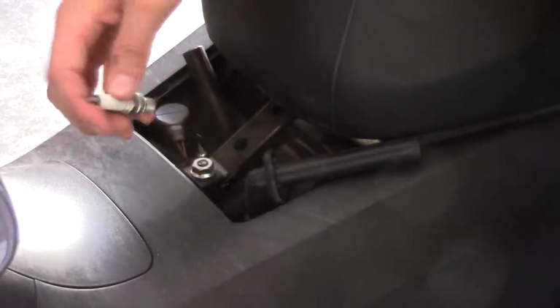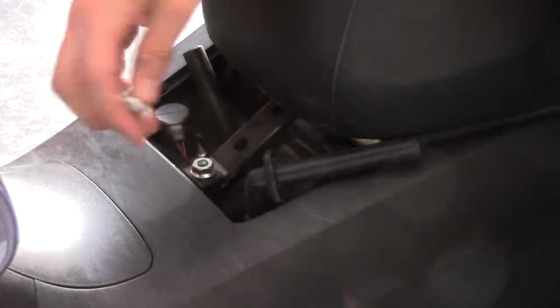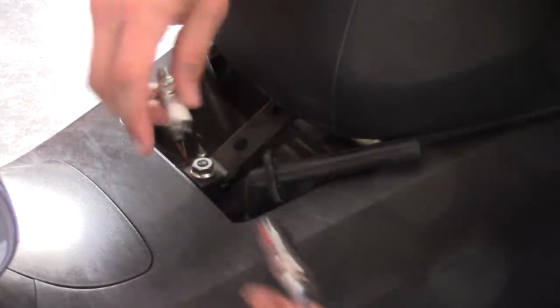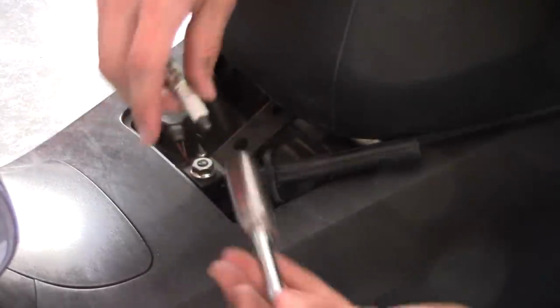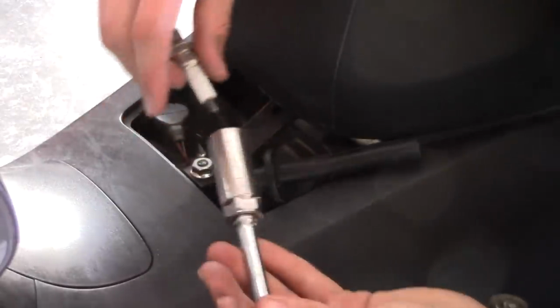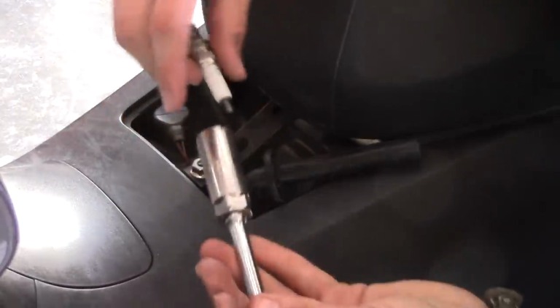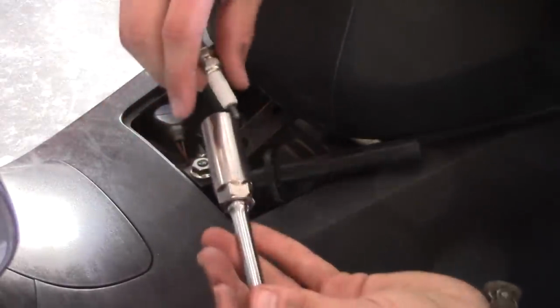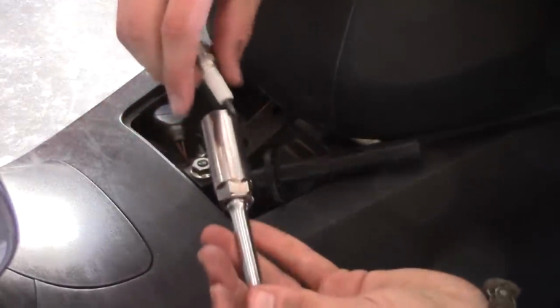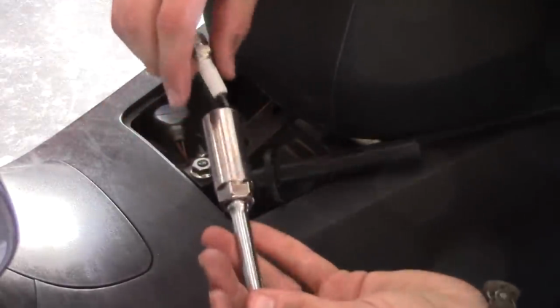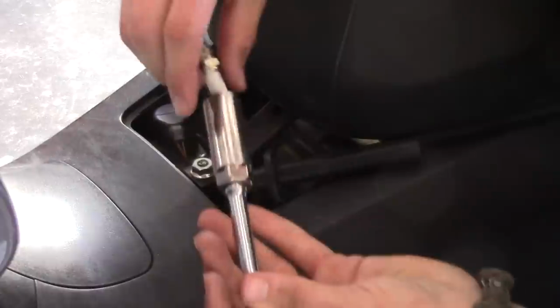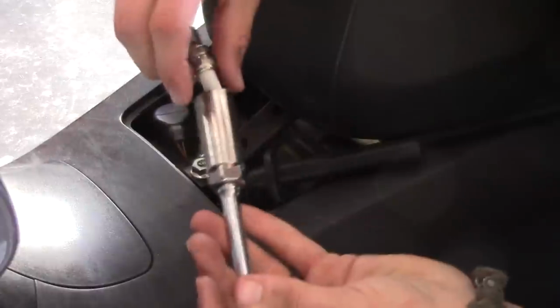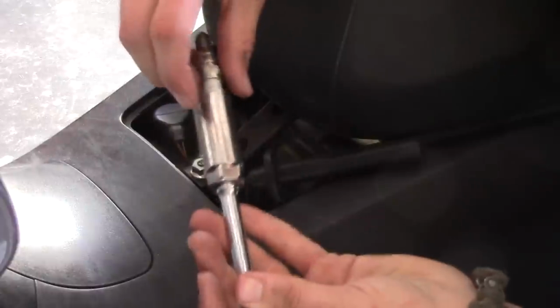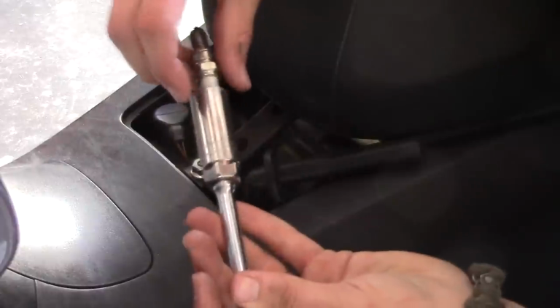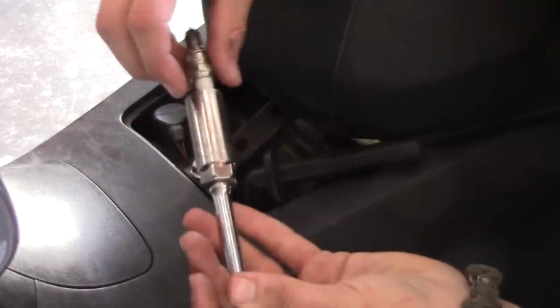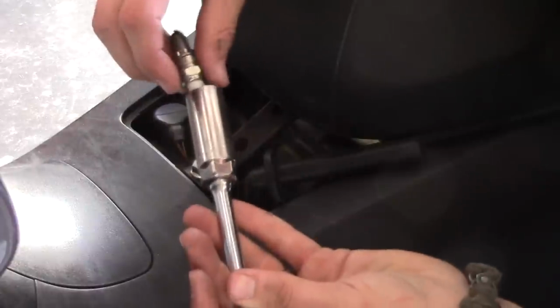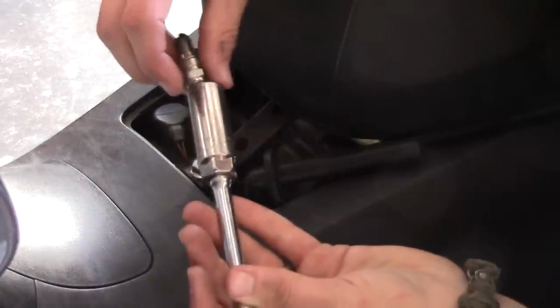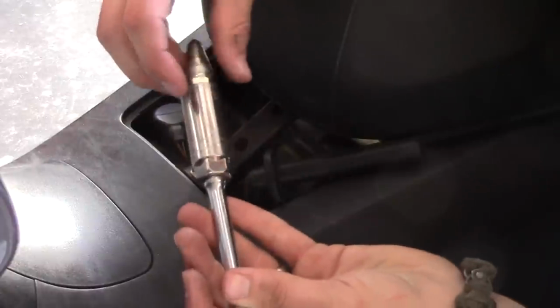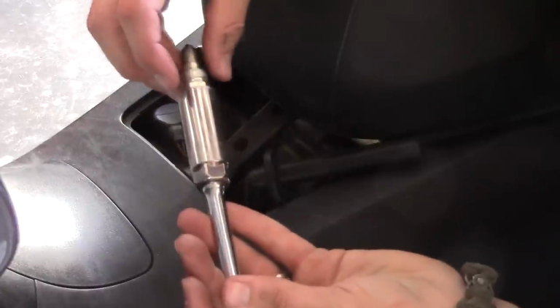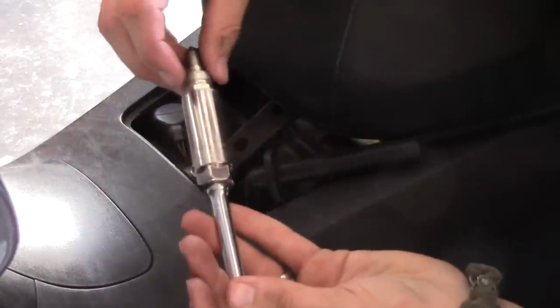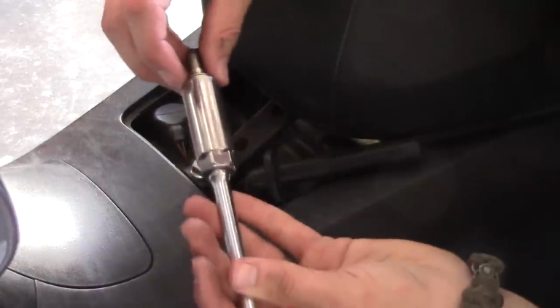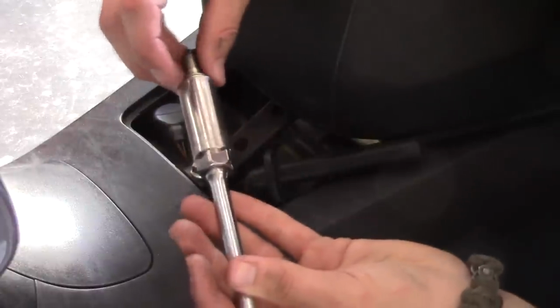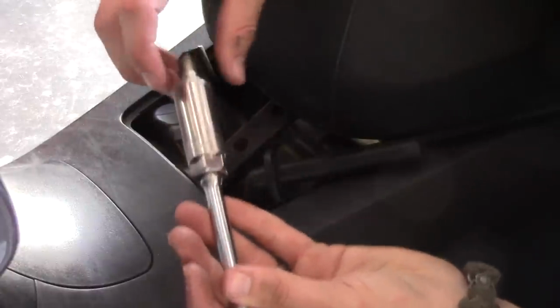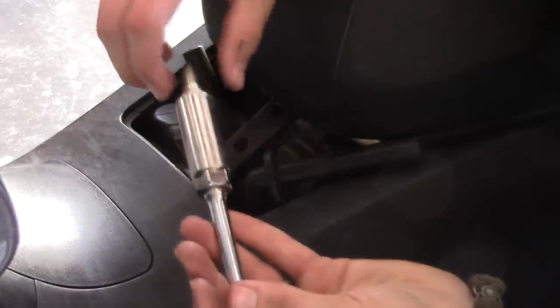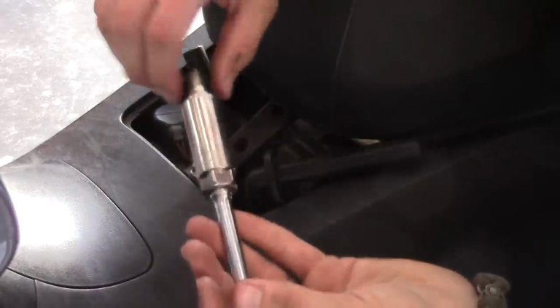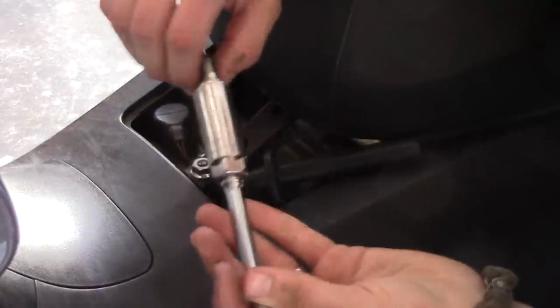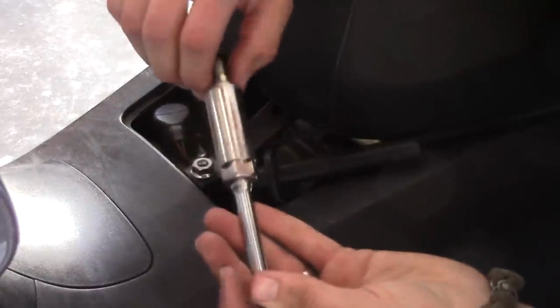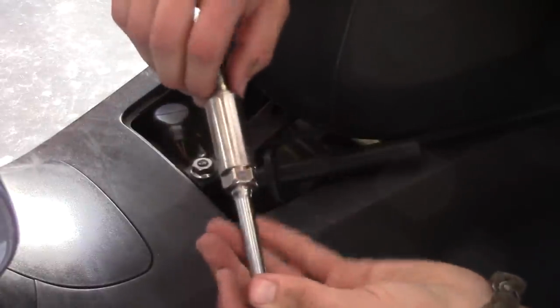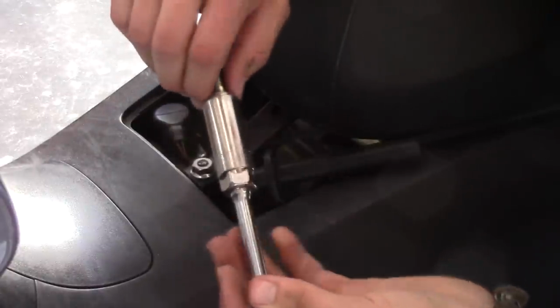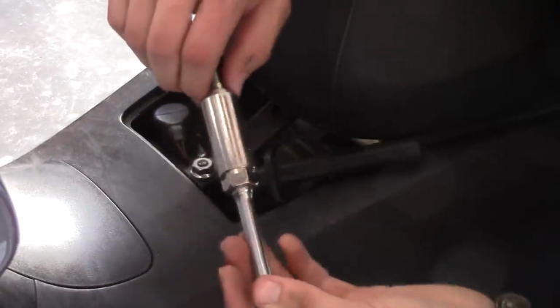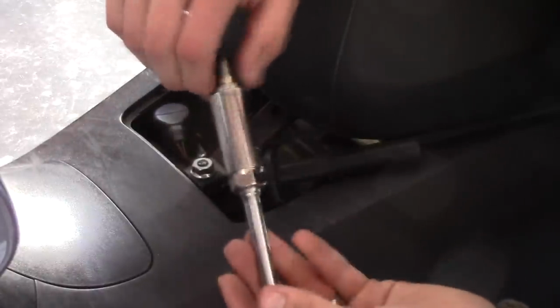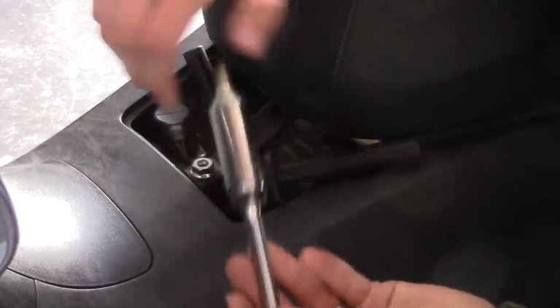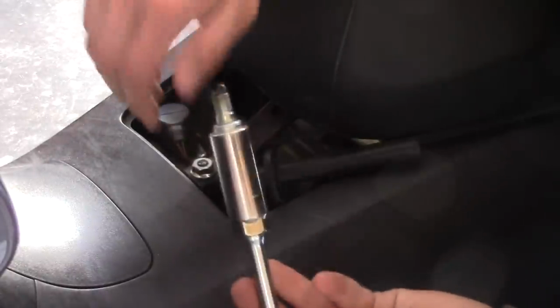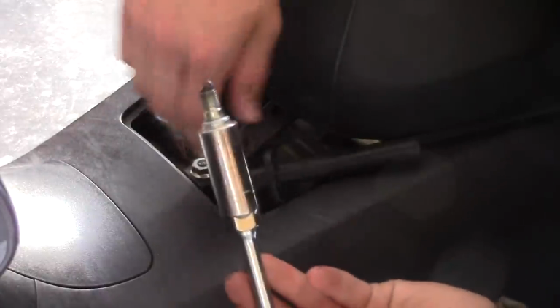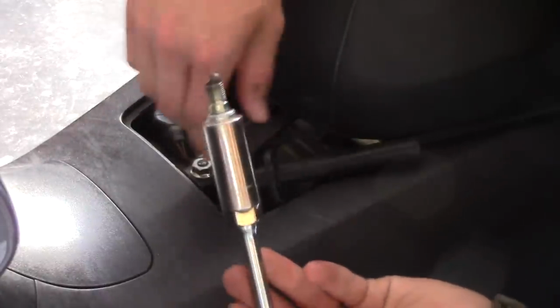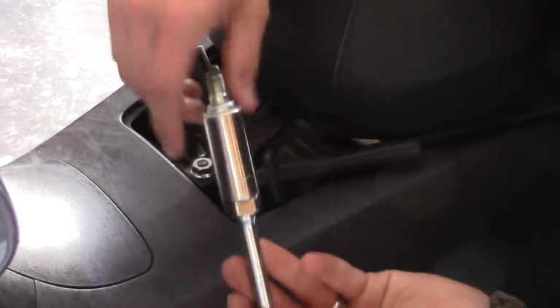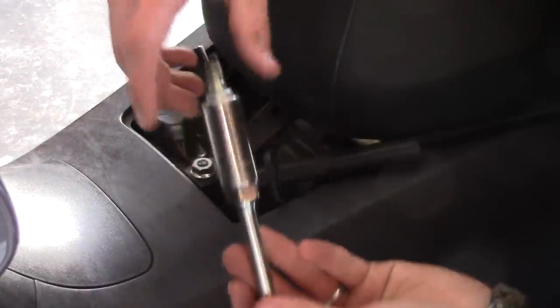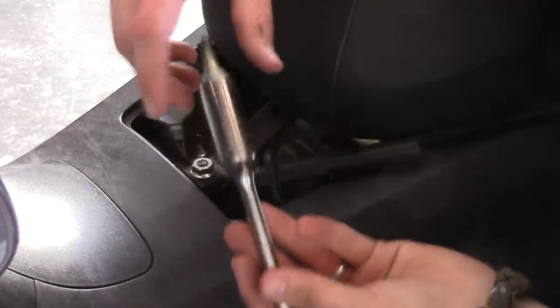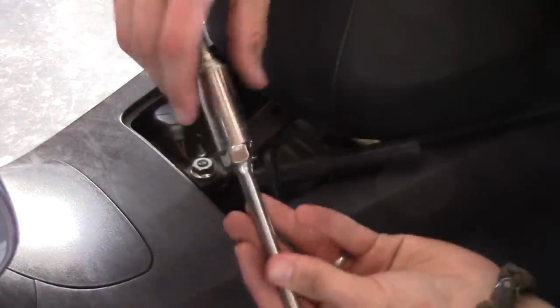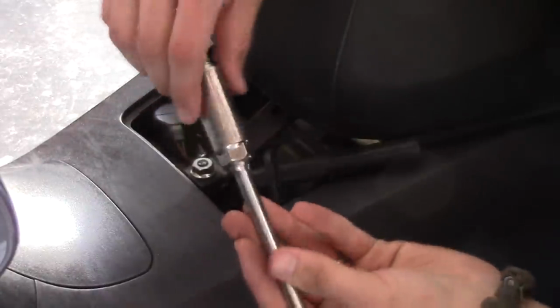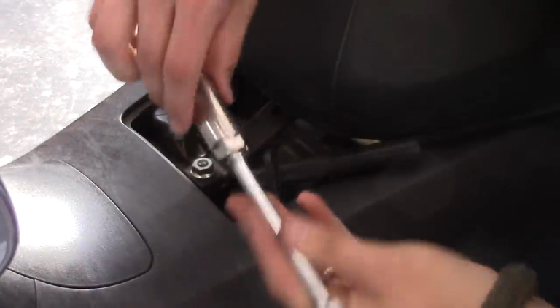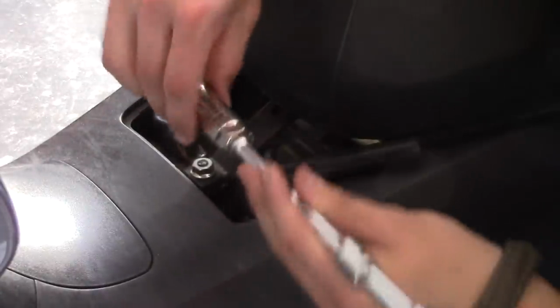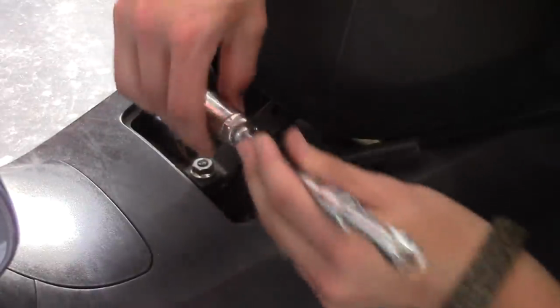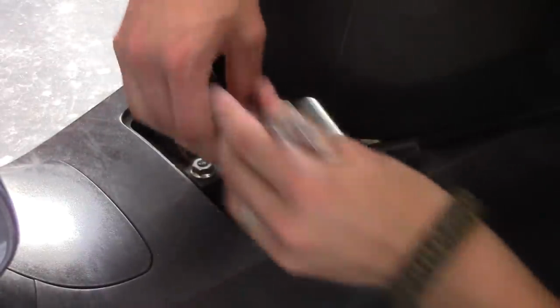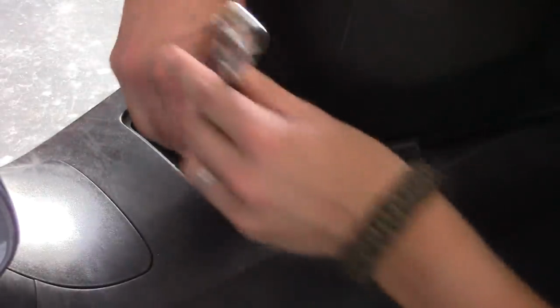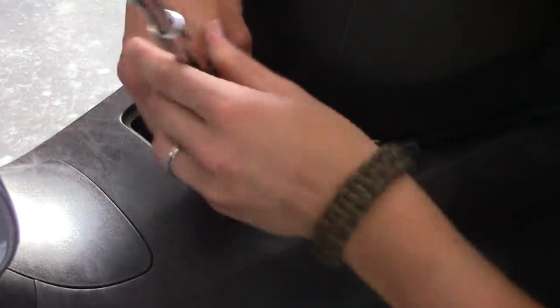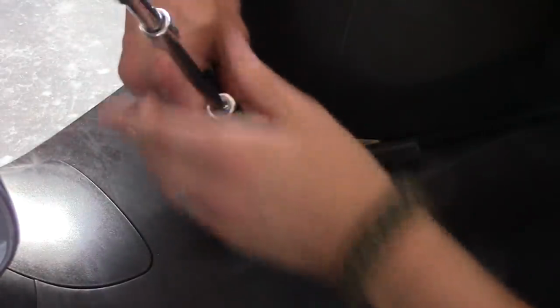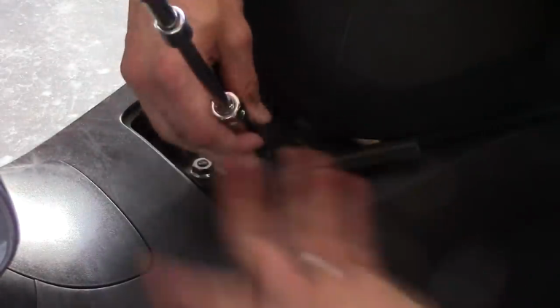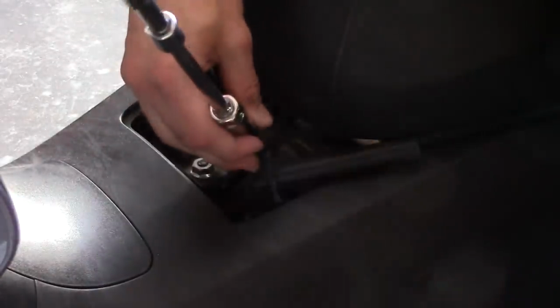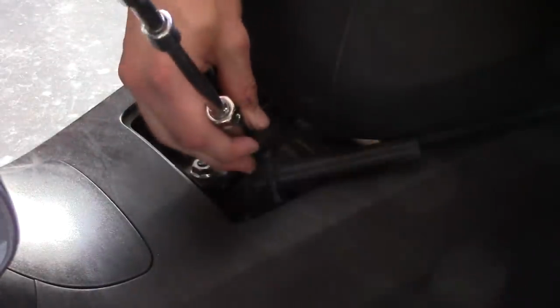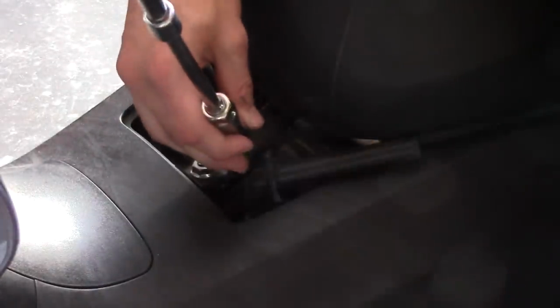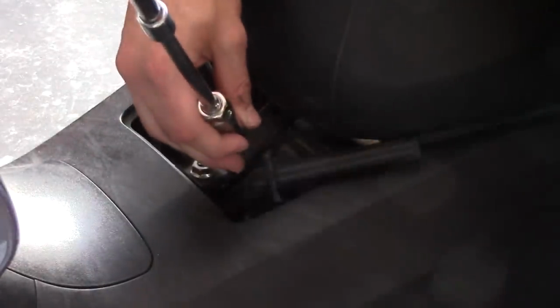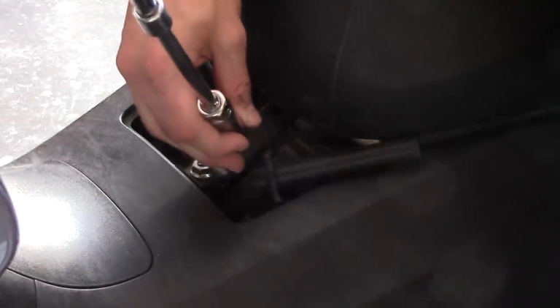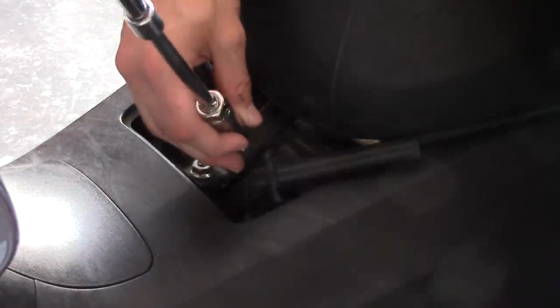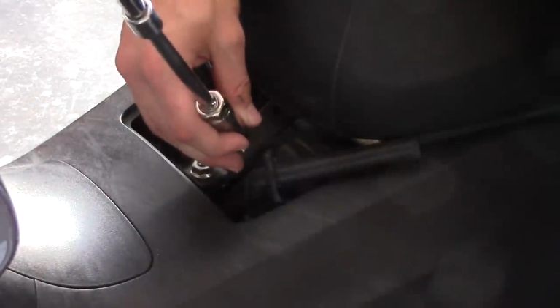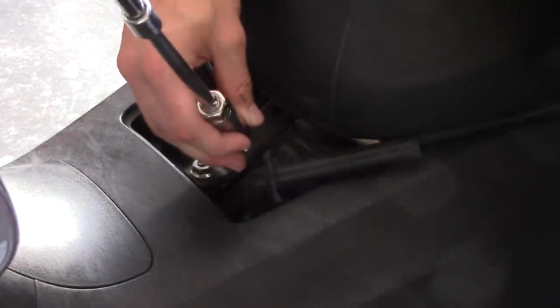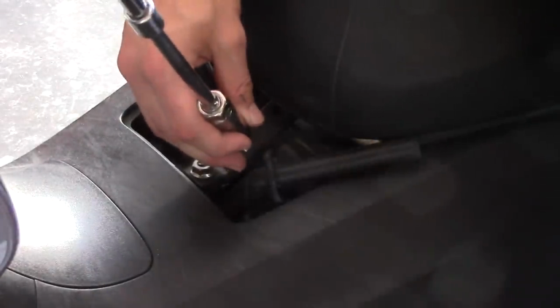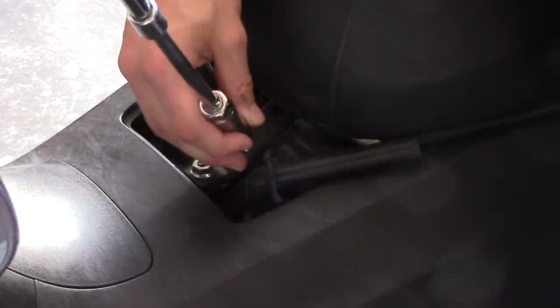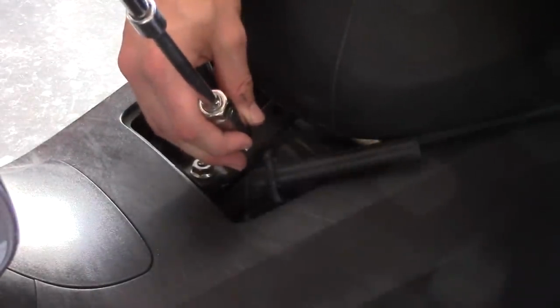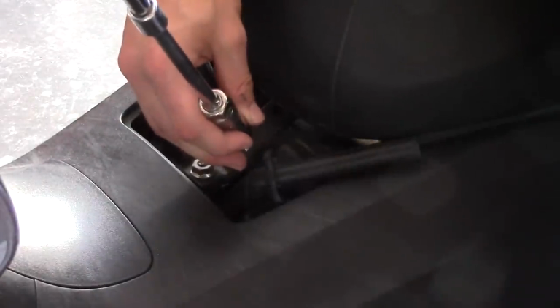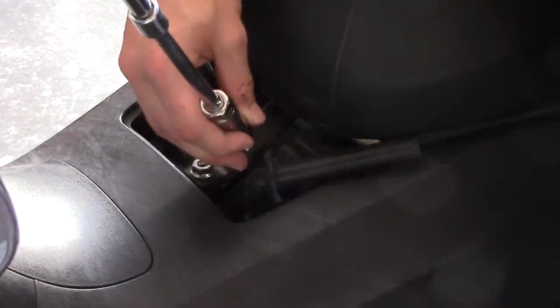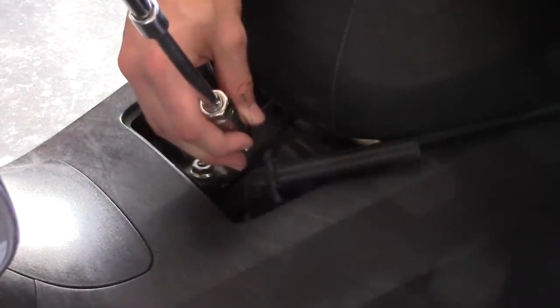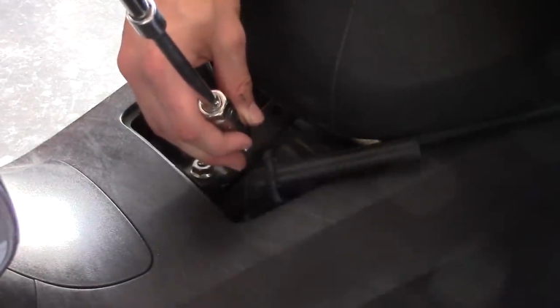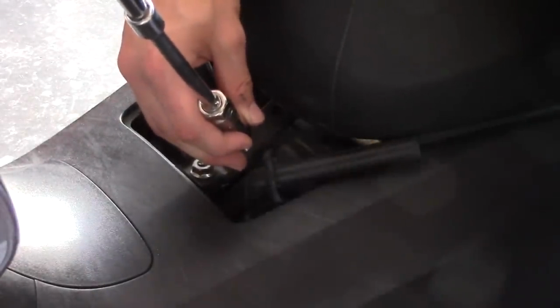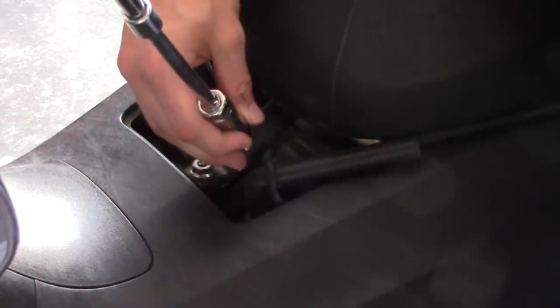So unfortunately, unless you do have really thin fingers, you're just going to have to use the socket and just be careful to not cross-thread it.